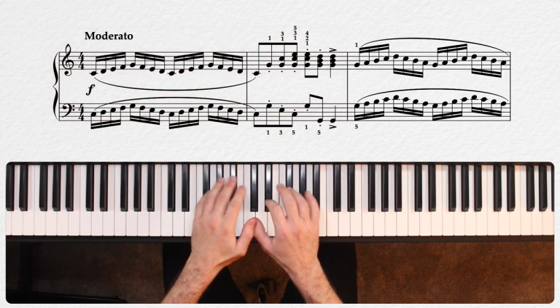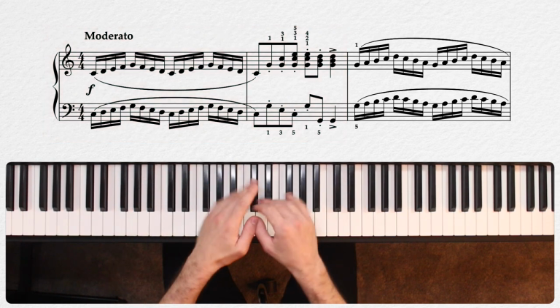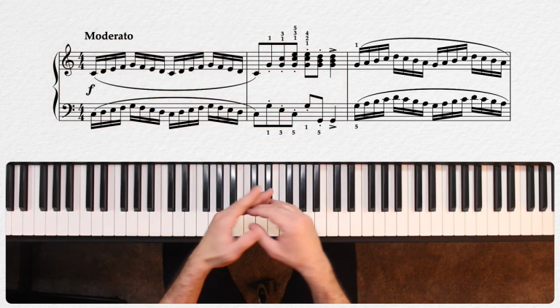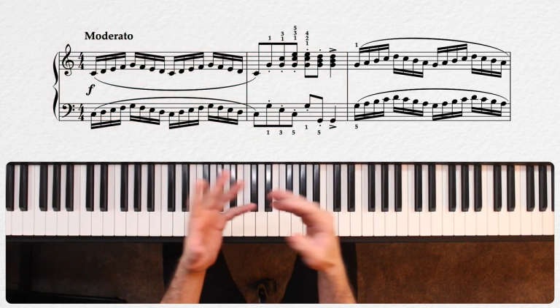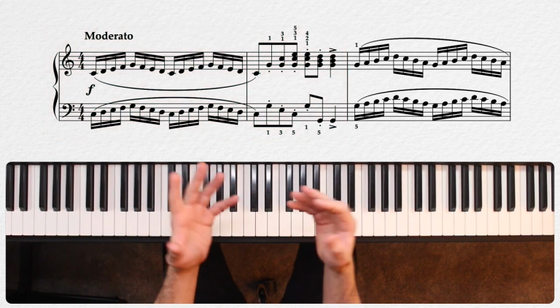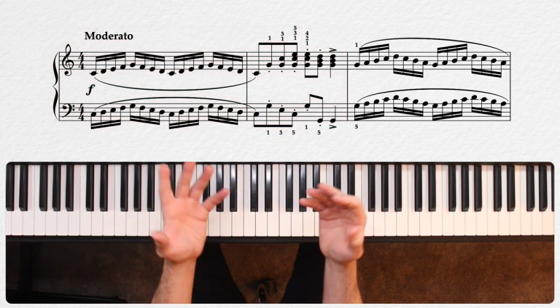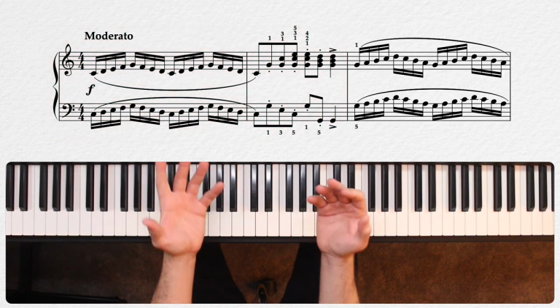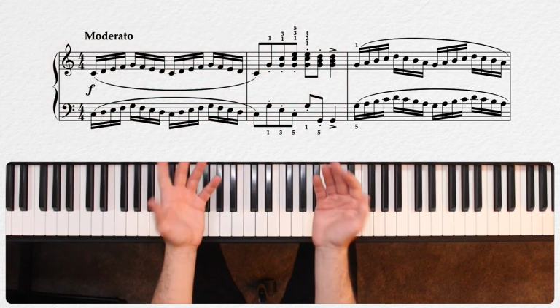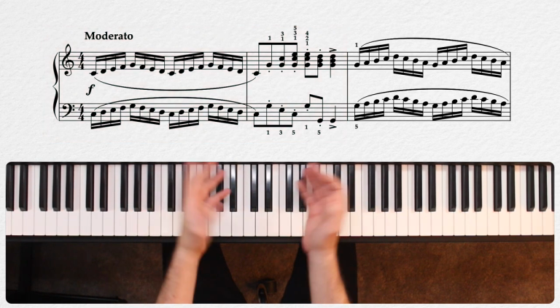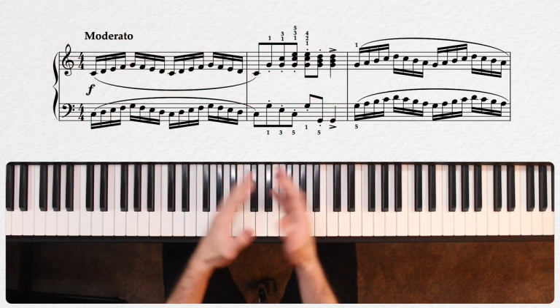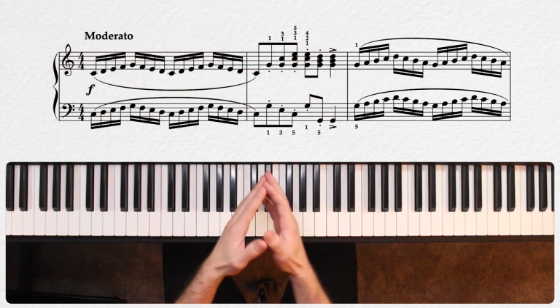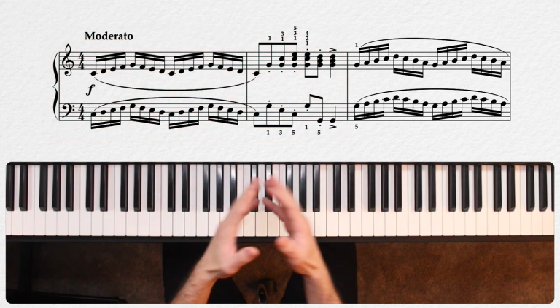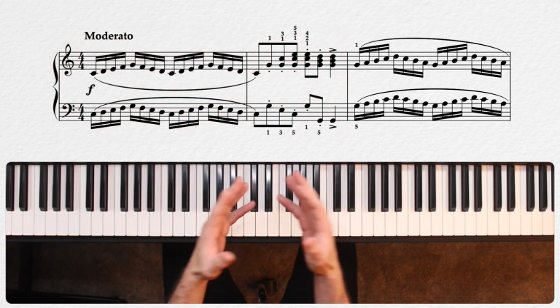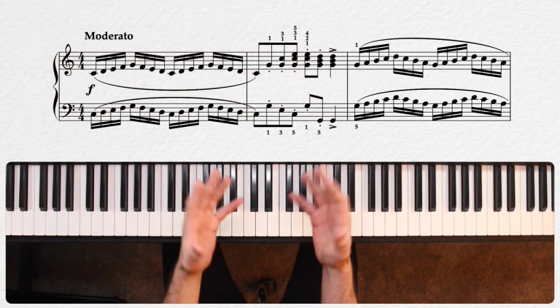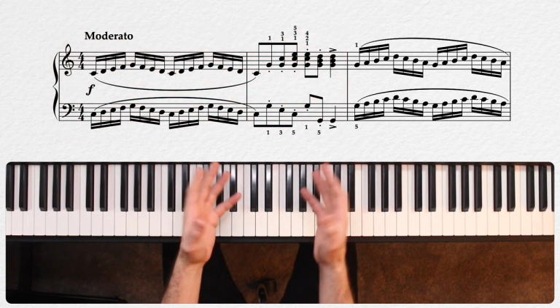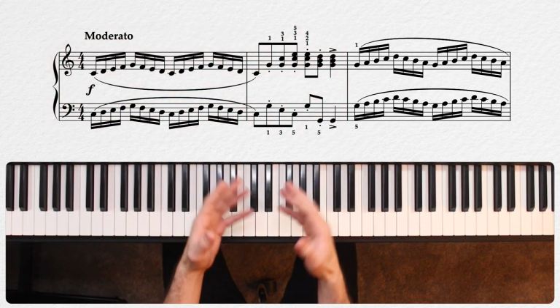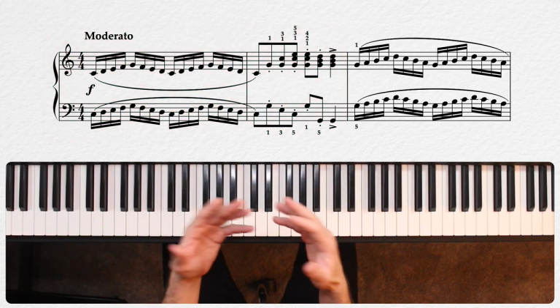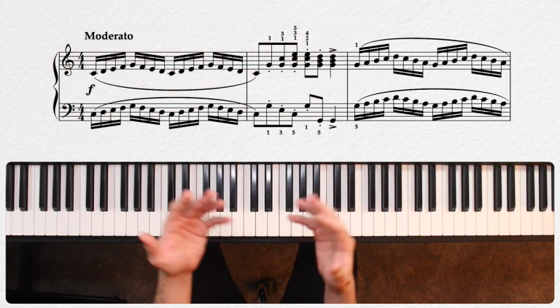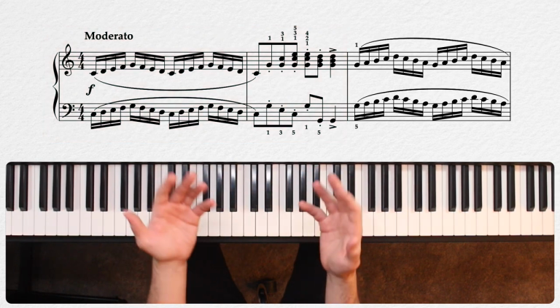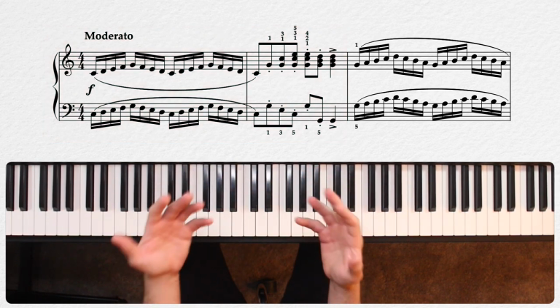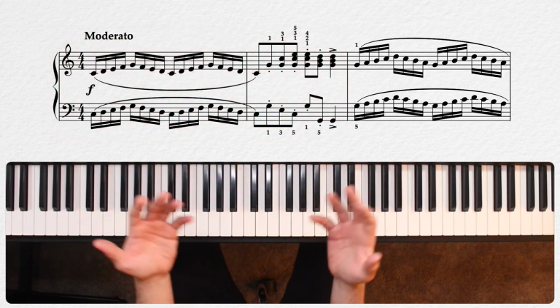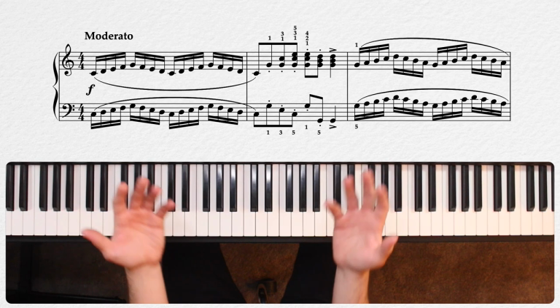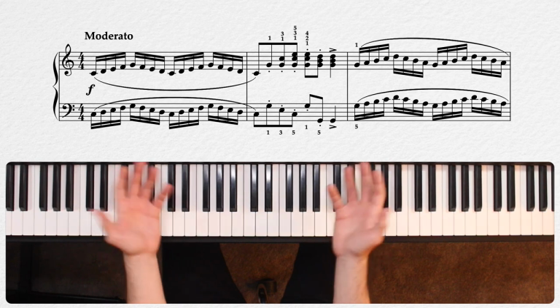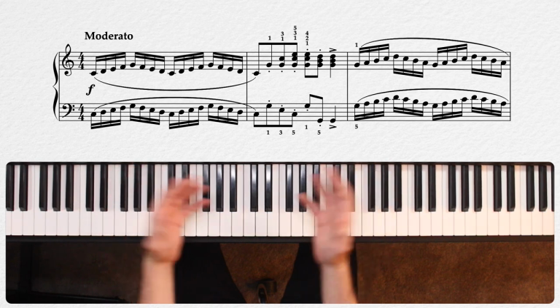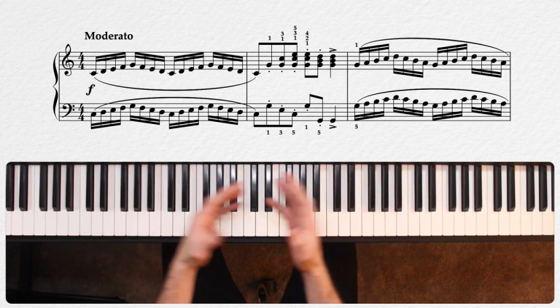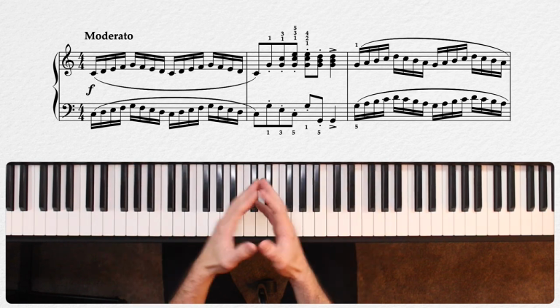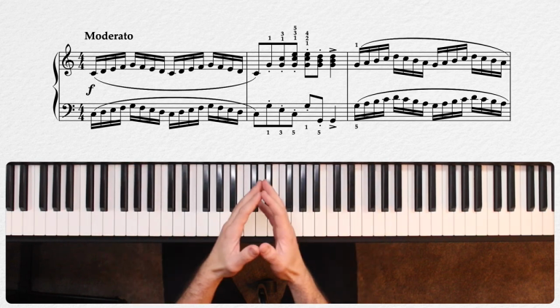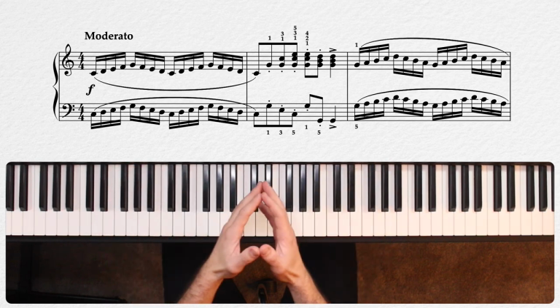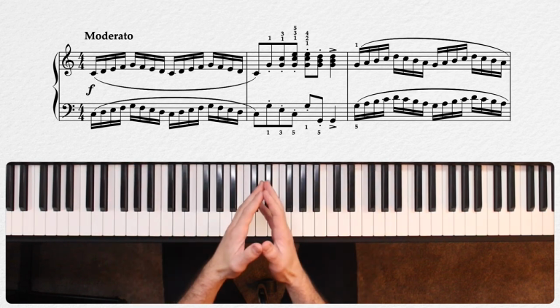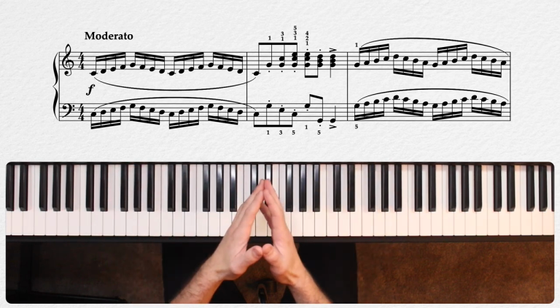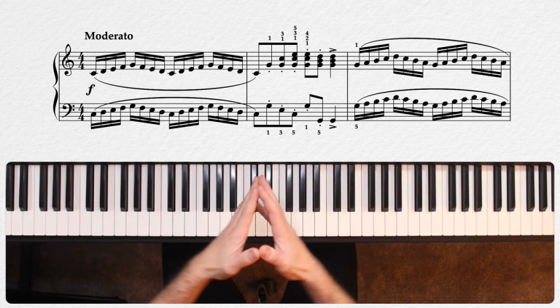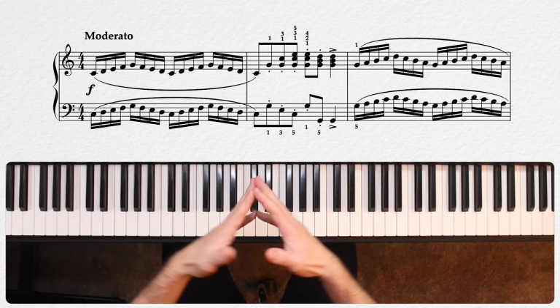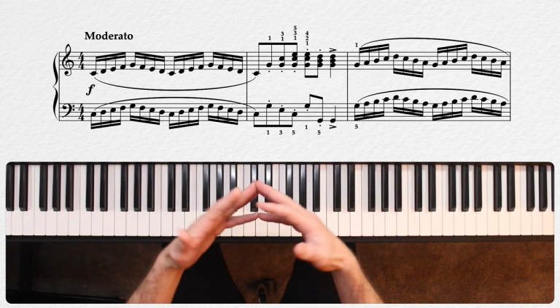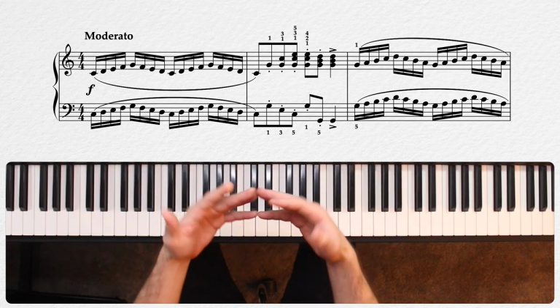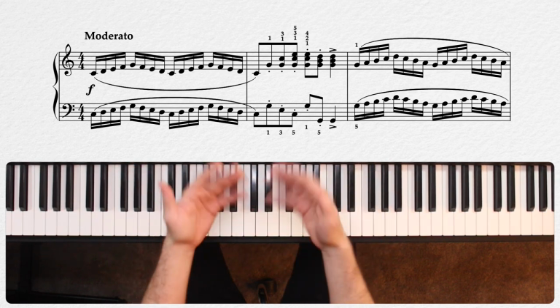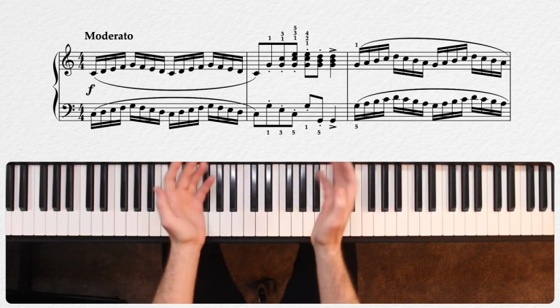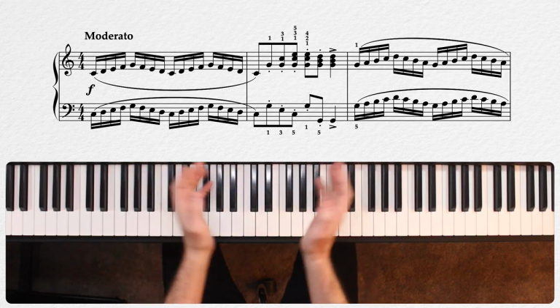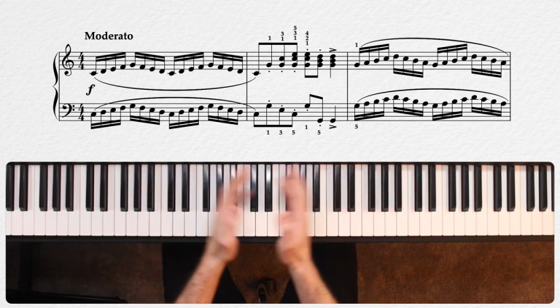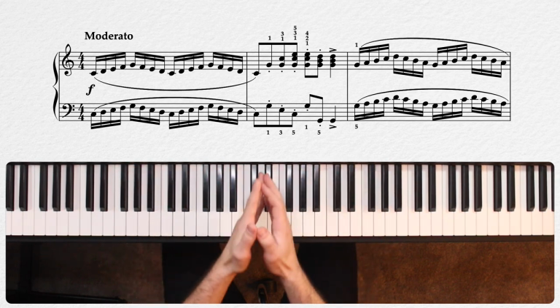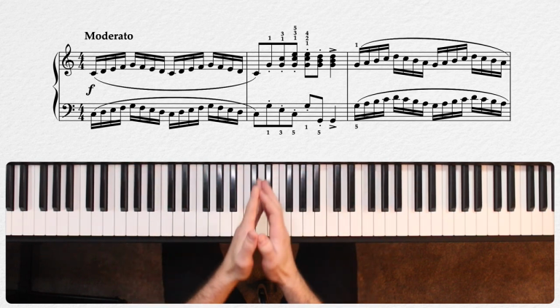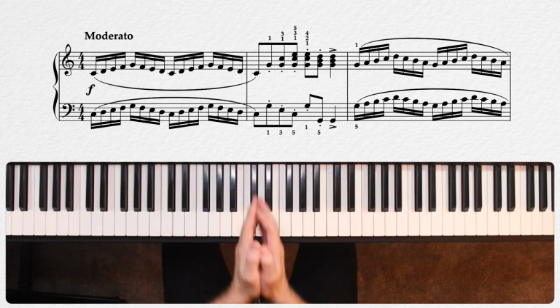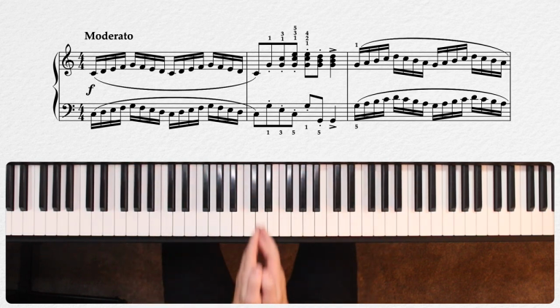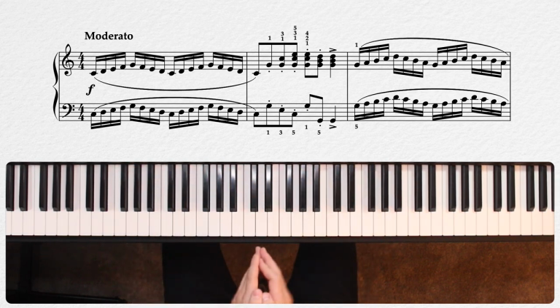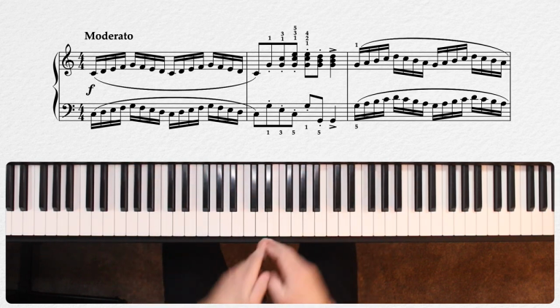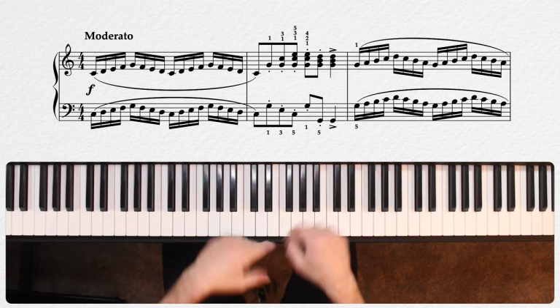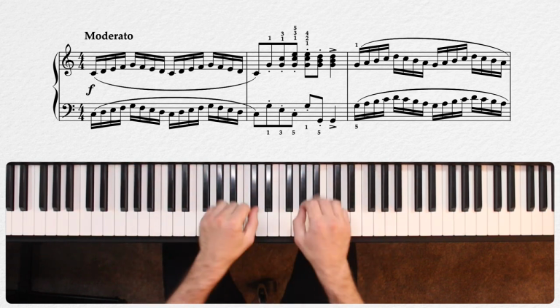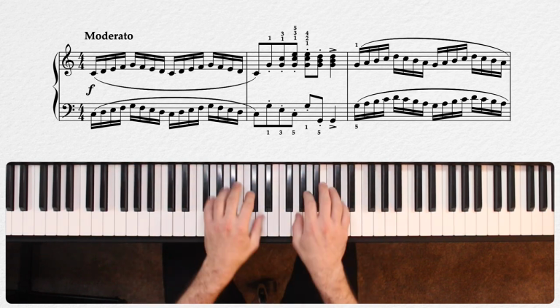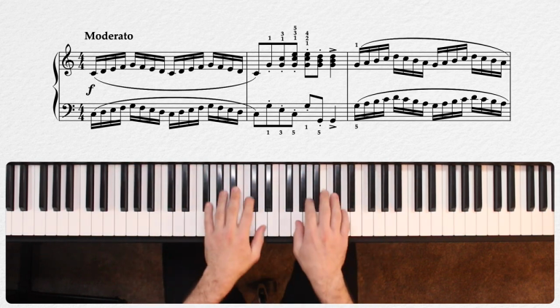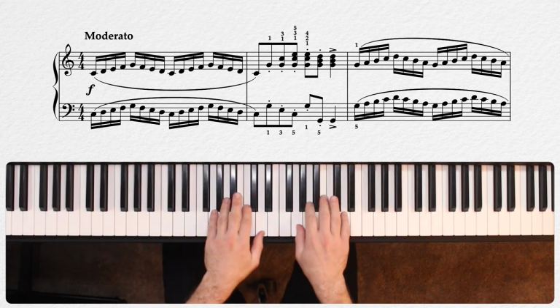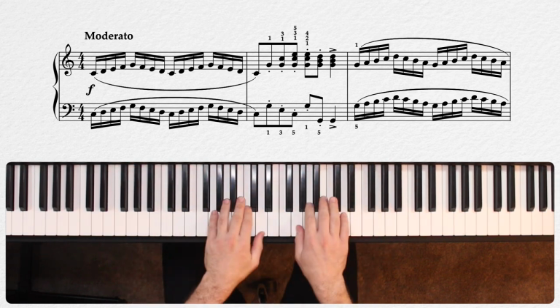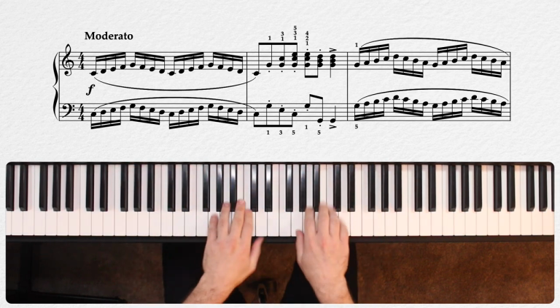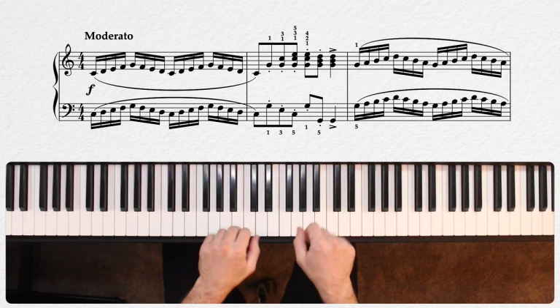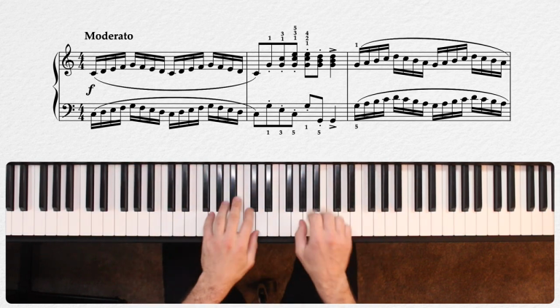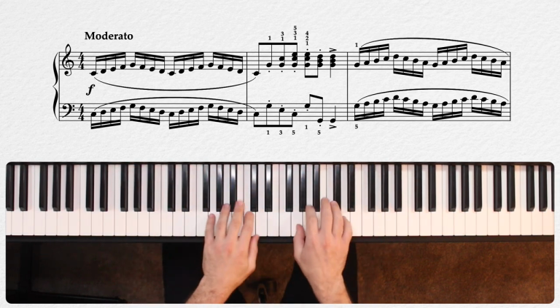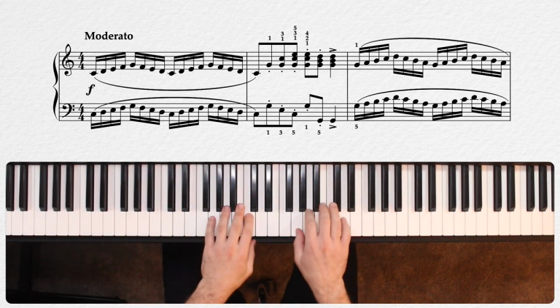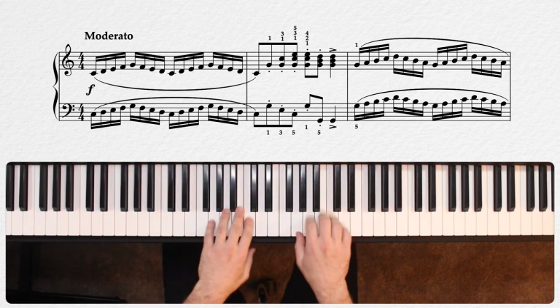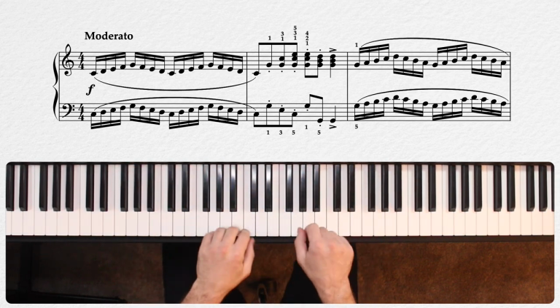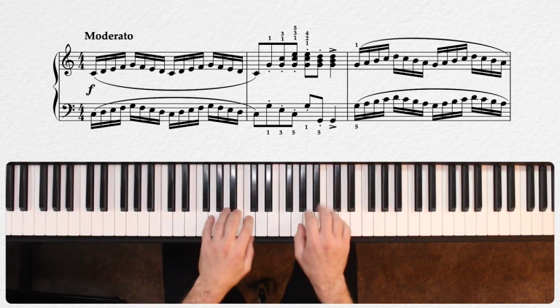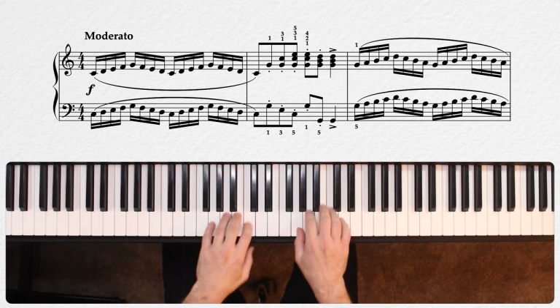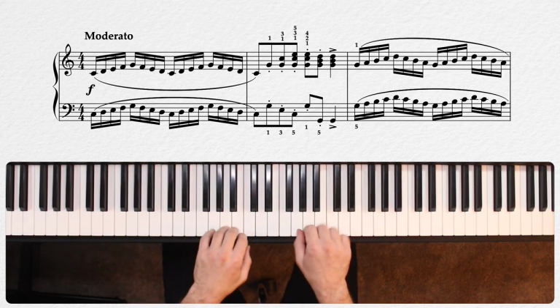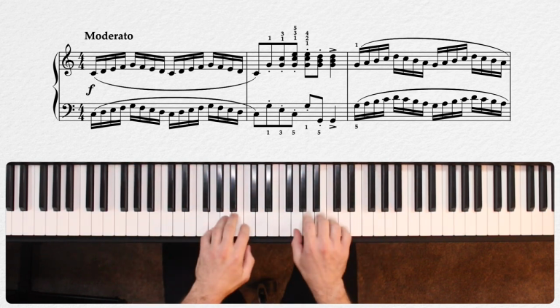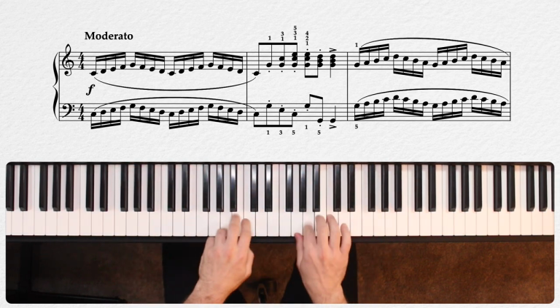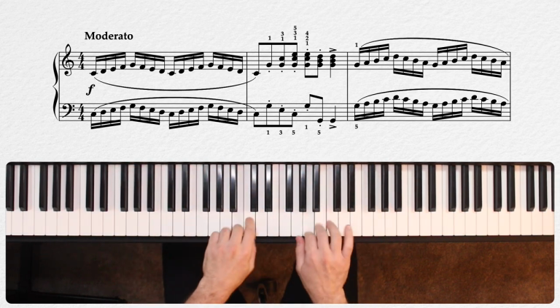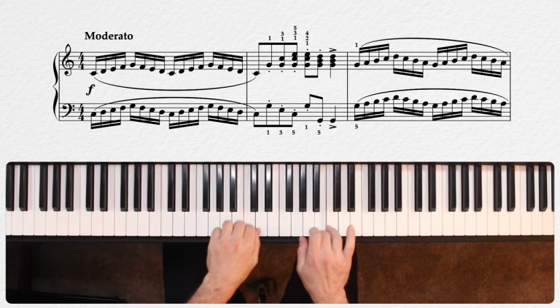In measure three, we get essentially the same thing, except now we're working from G major close position.